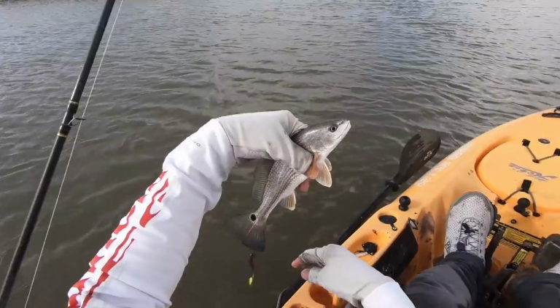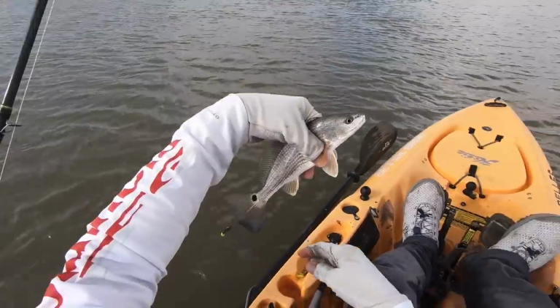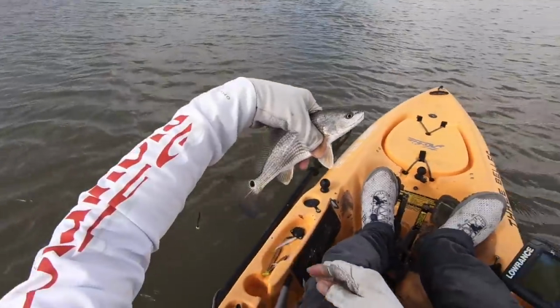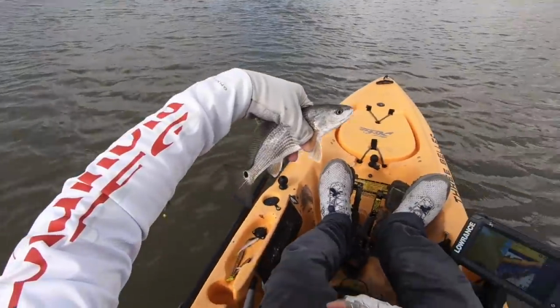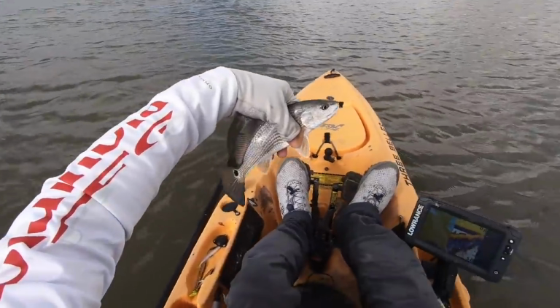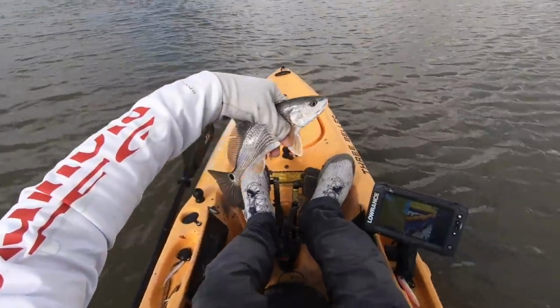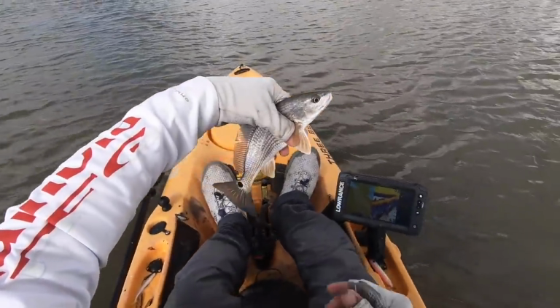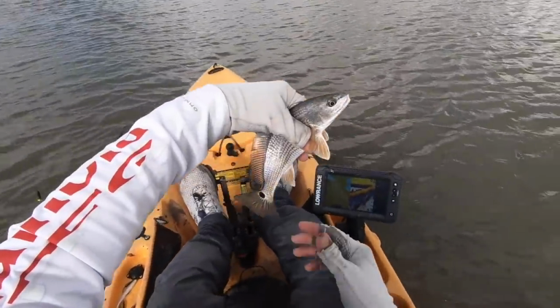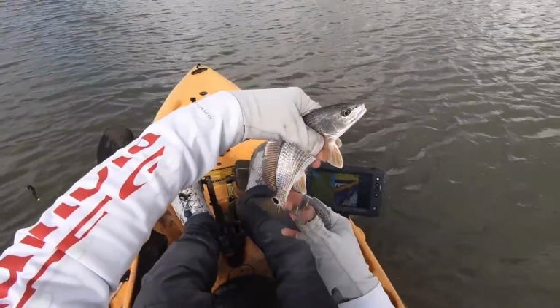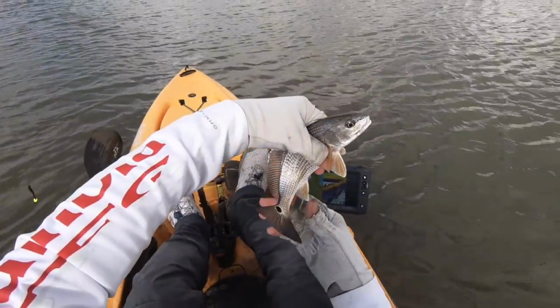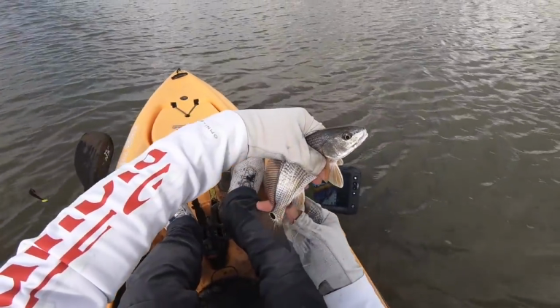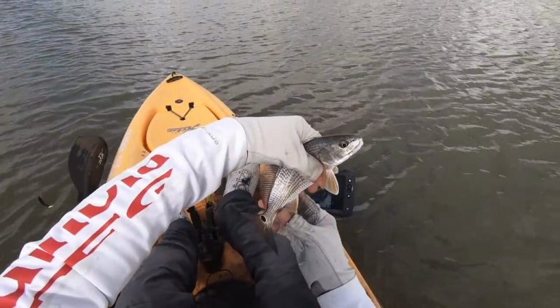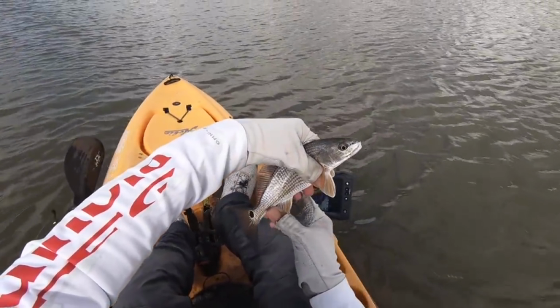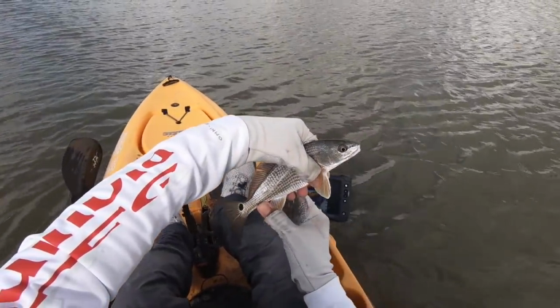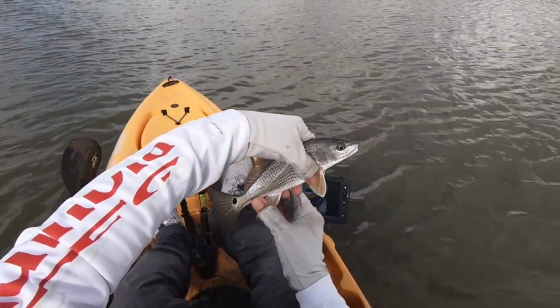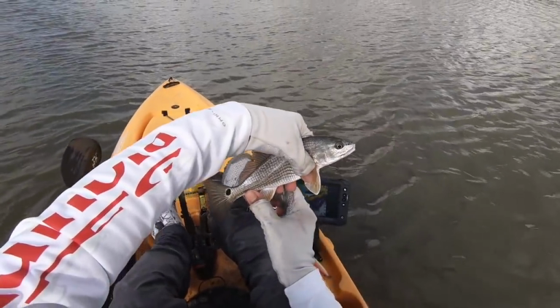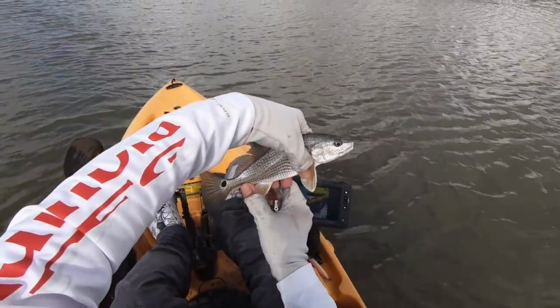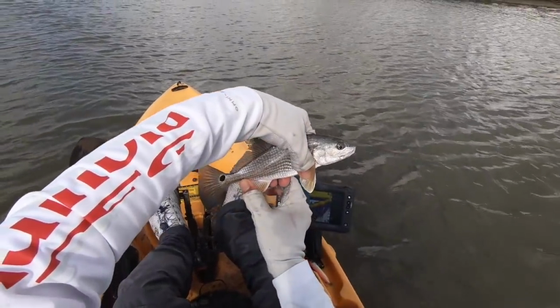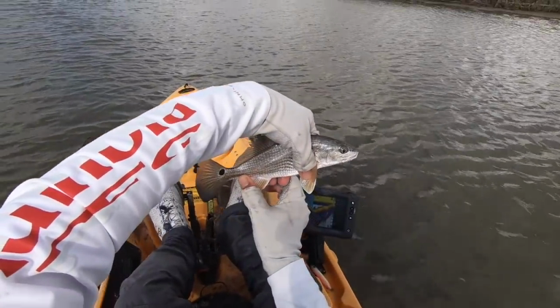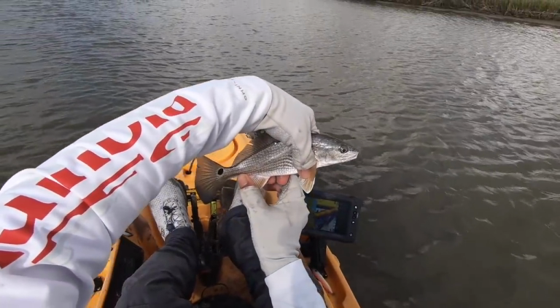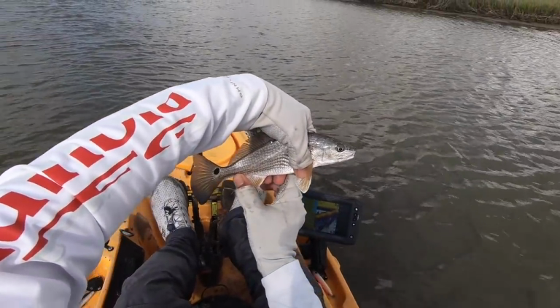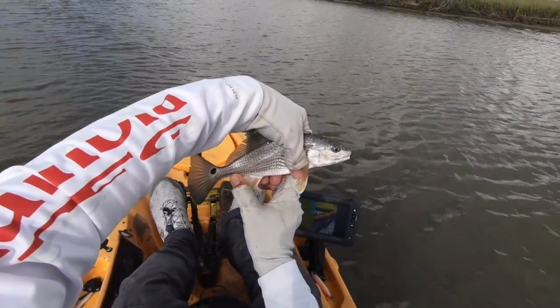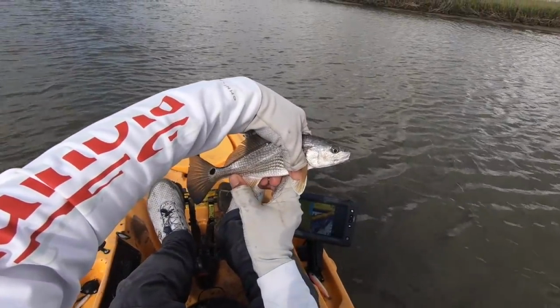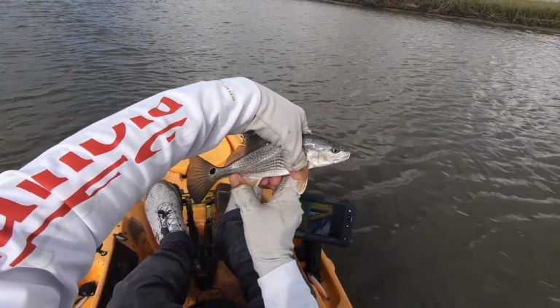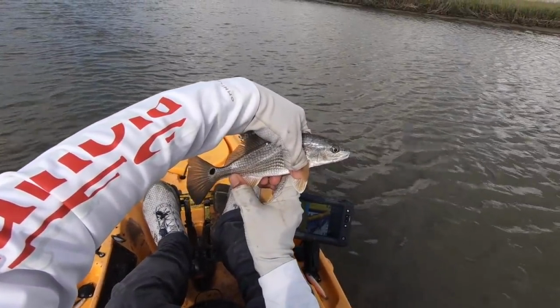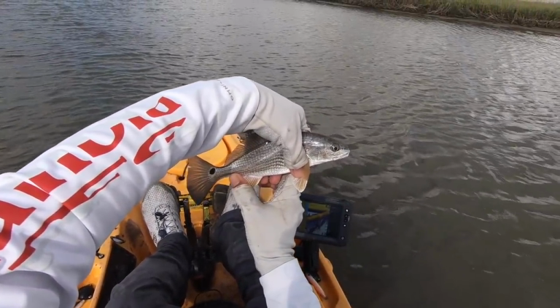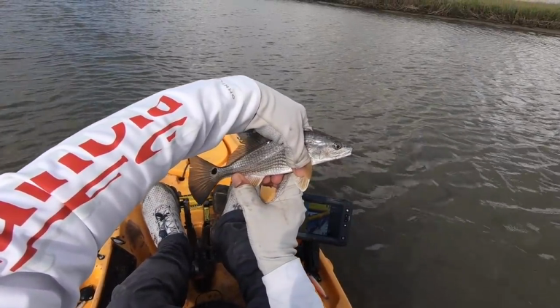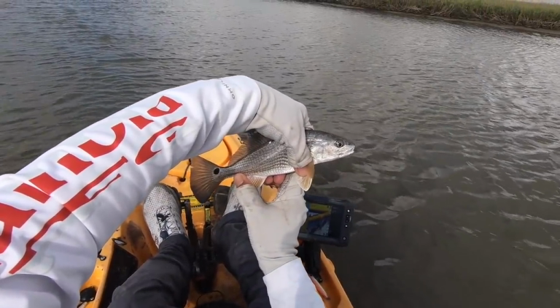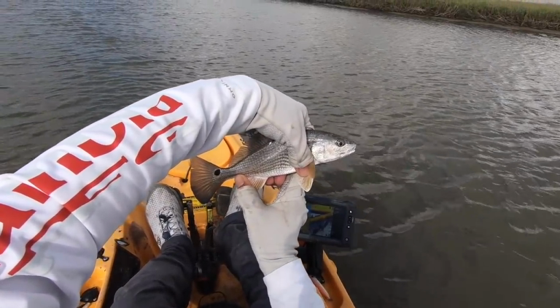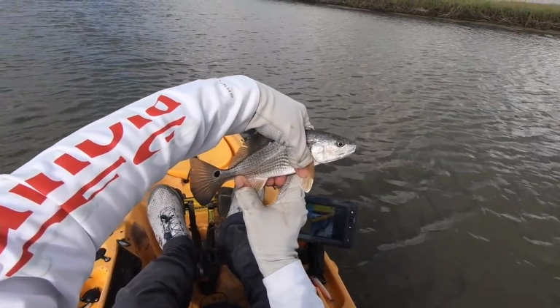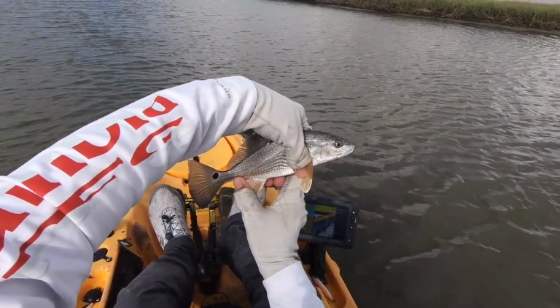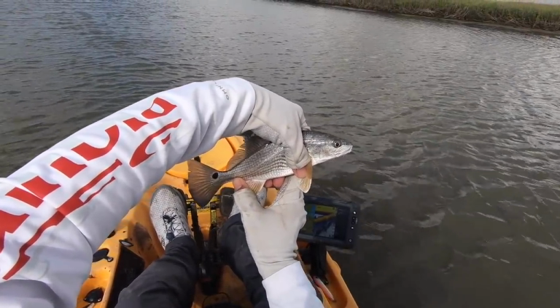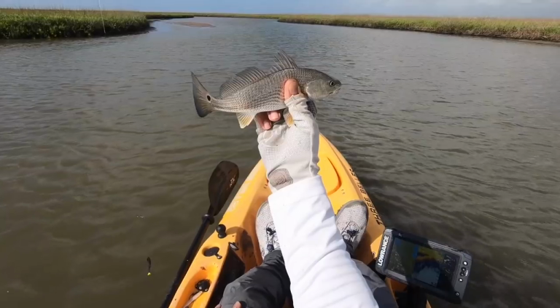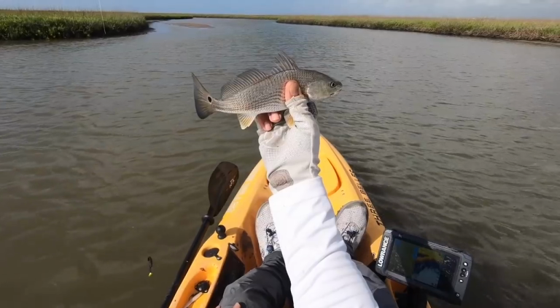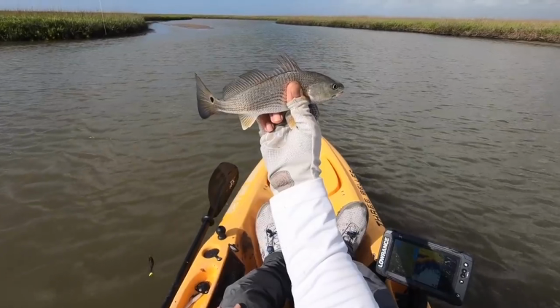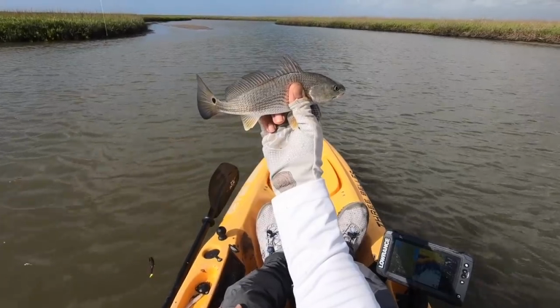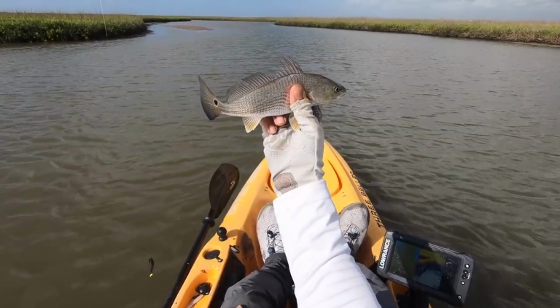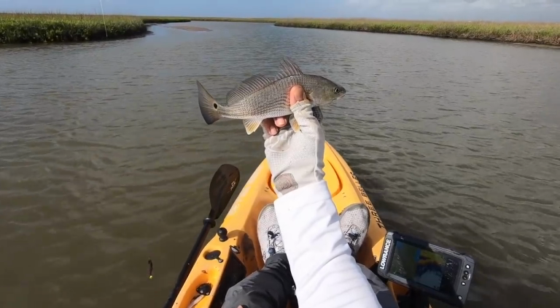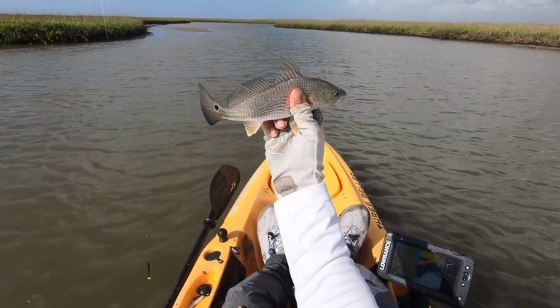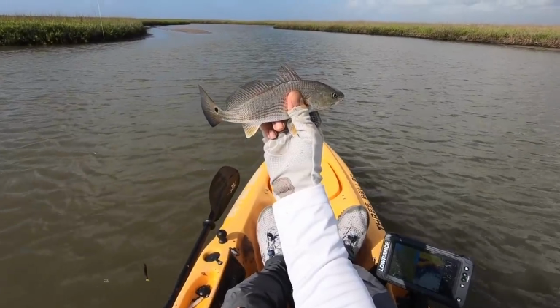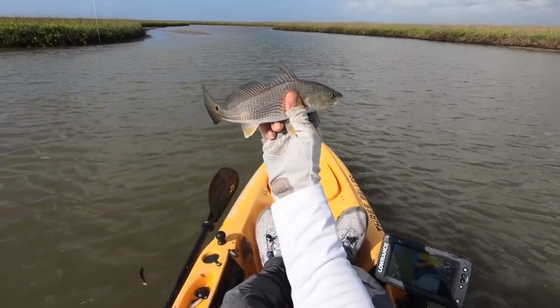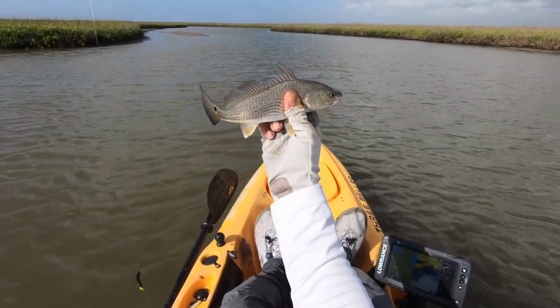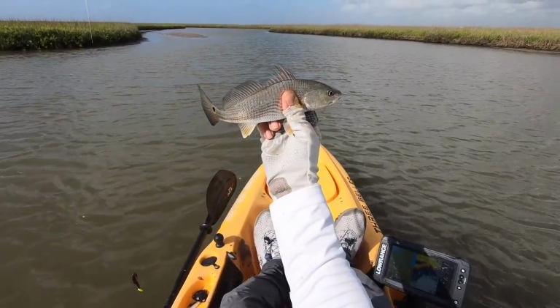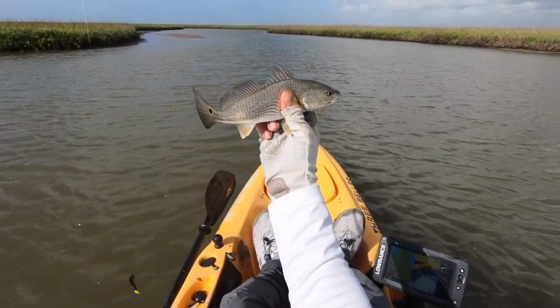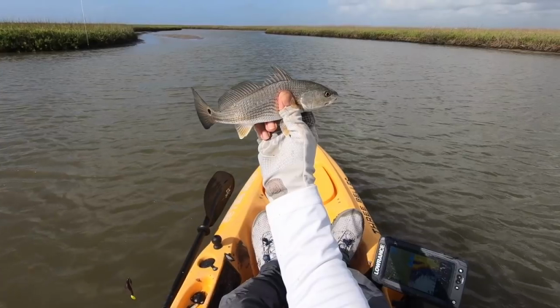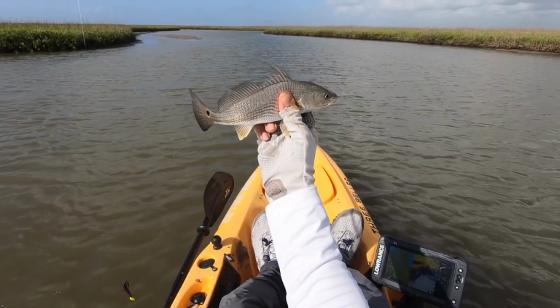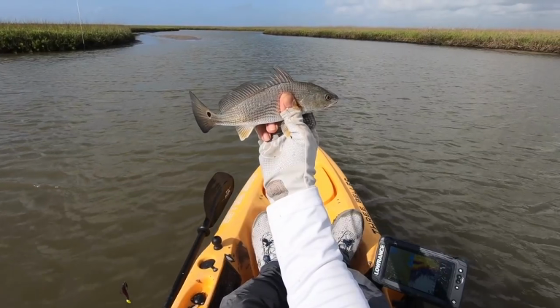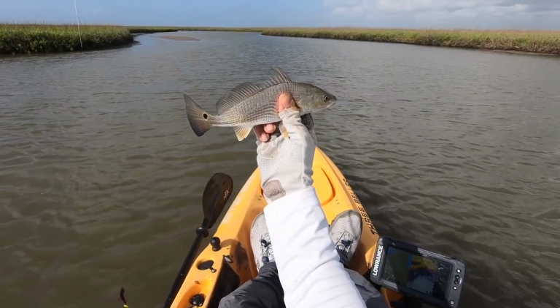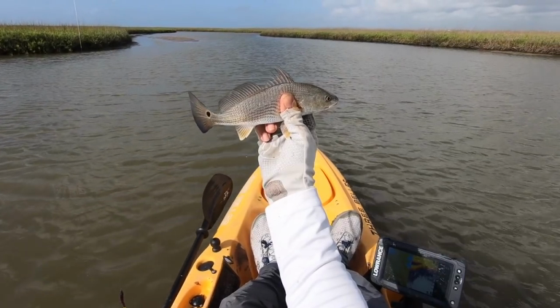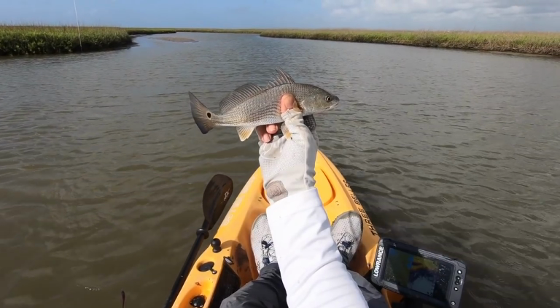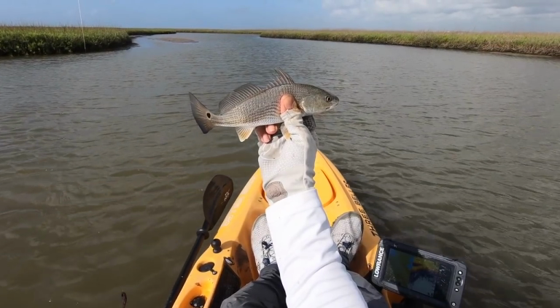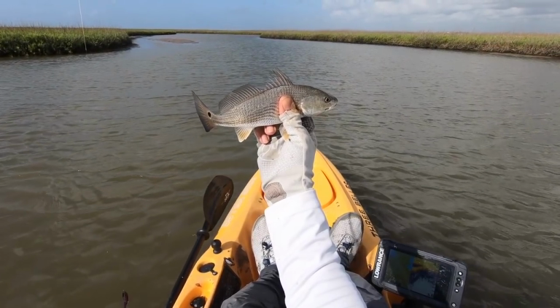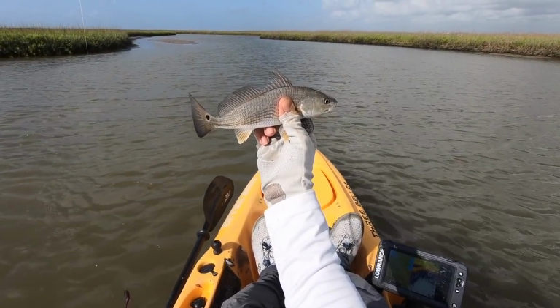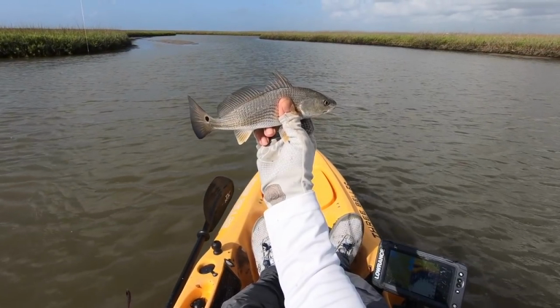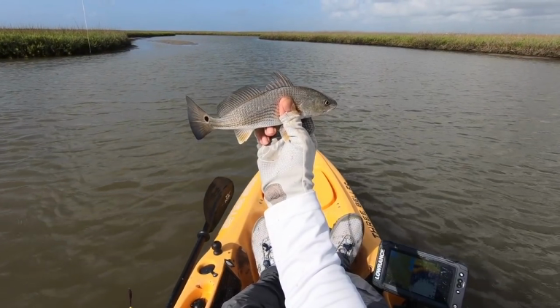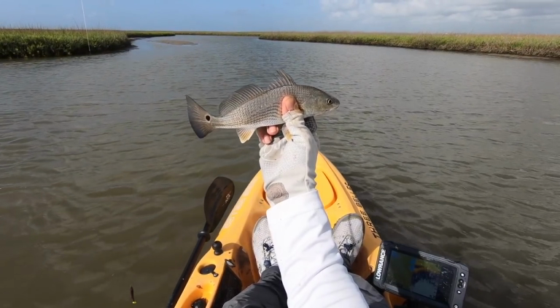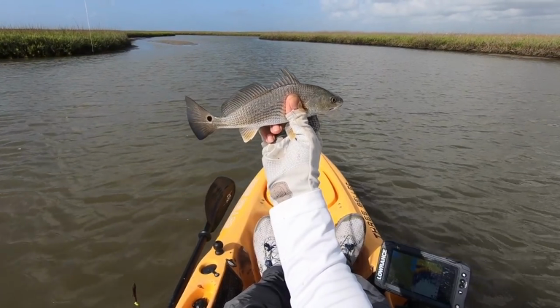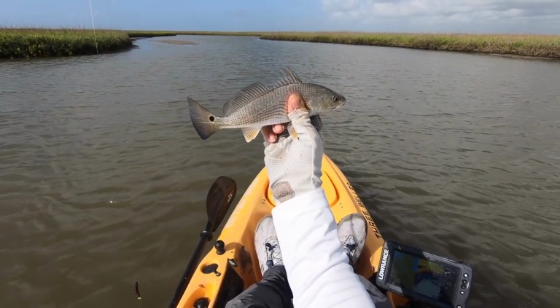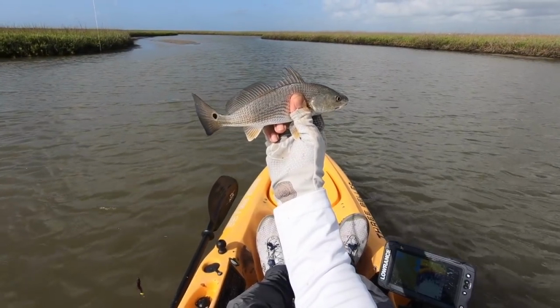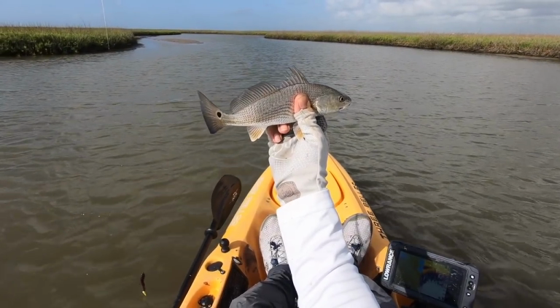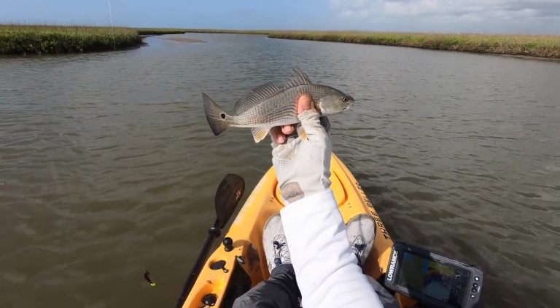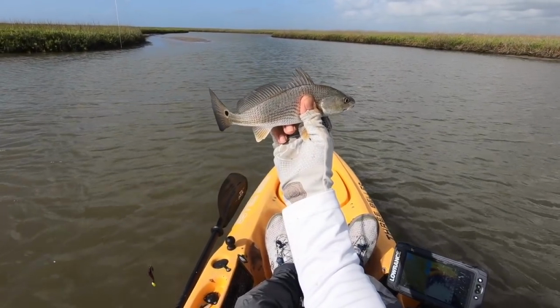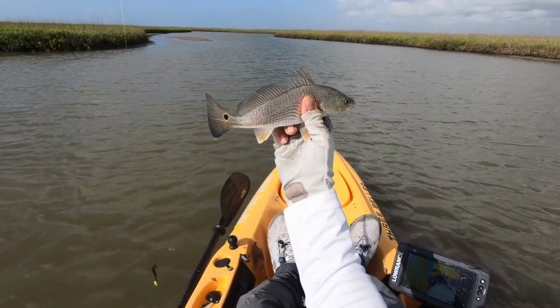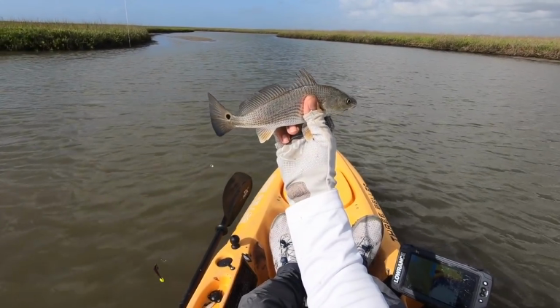Look at this little mud nugget right here. Oh my gosh, sun.